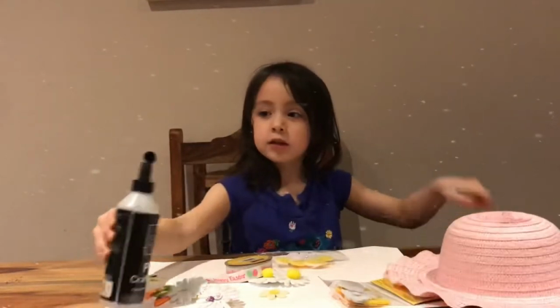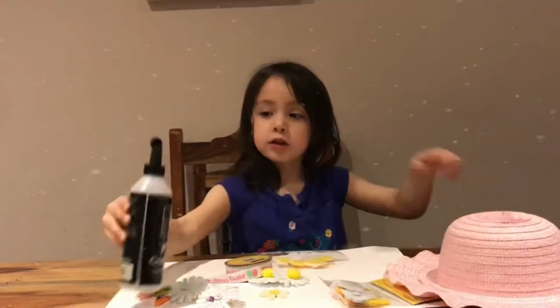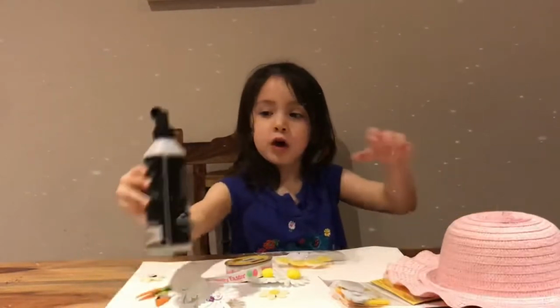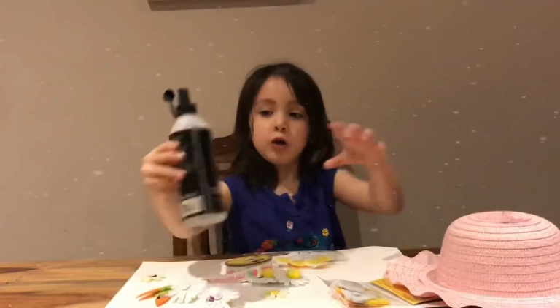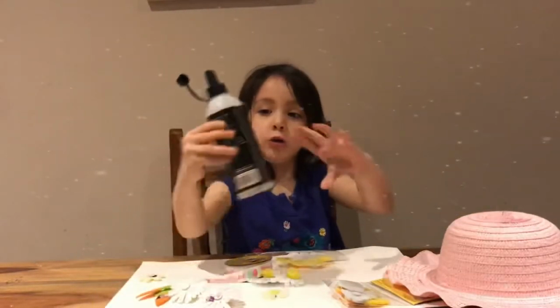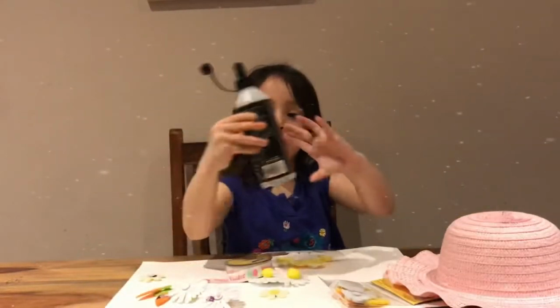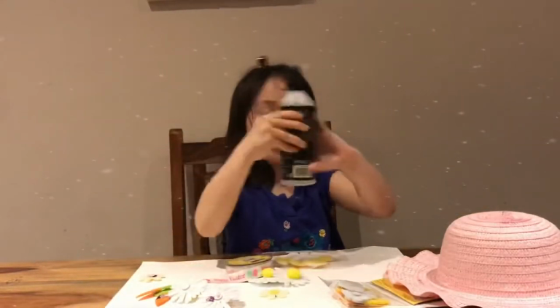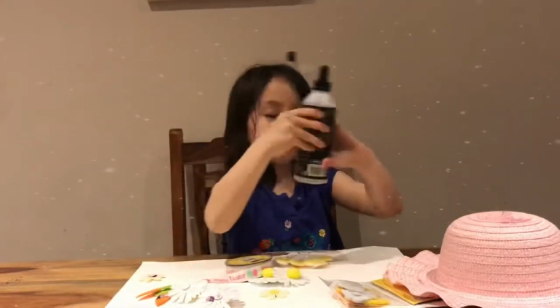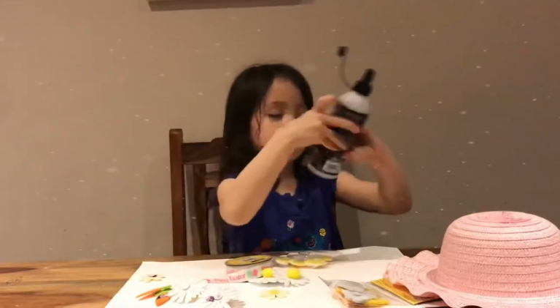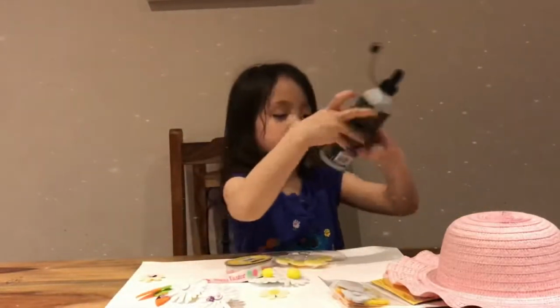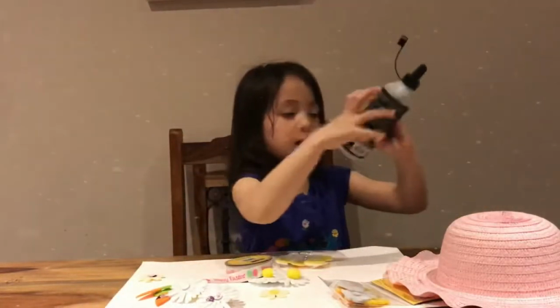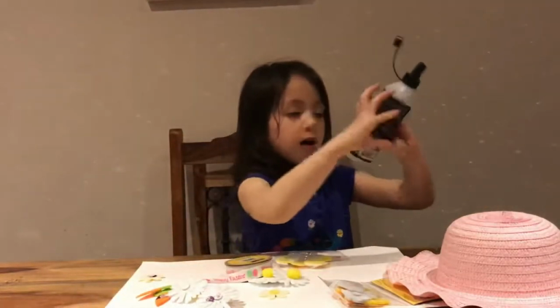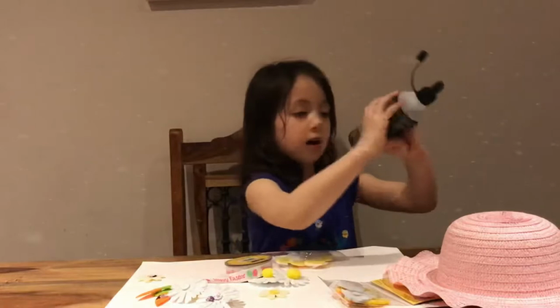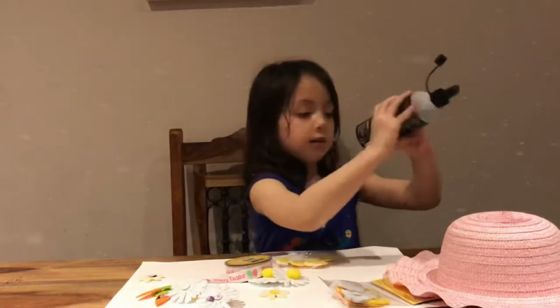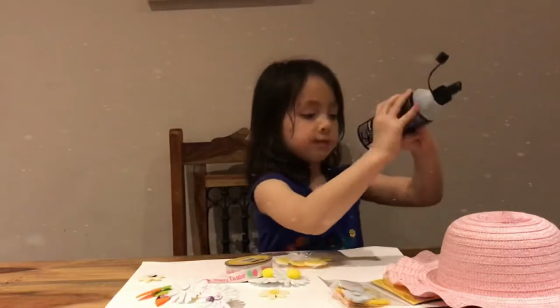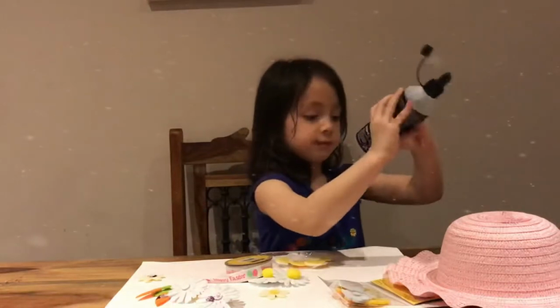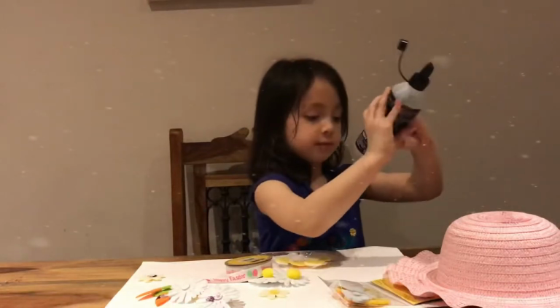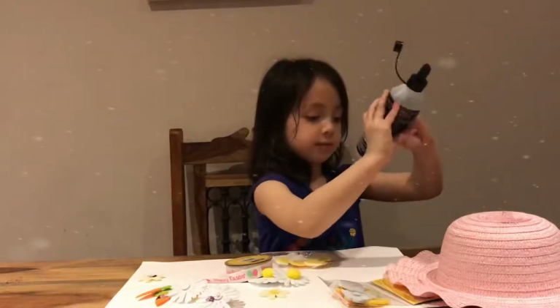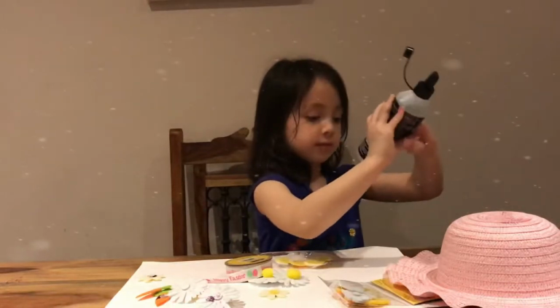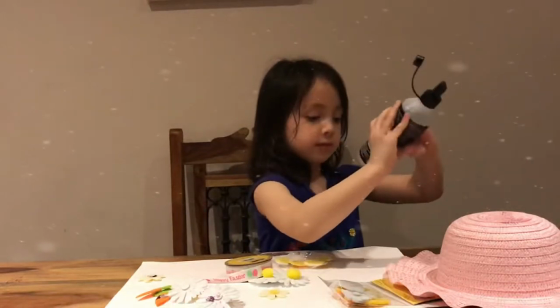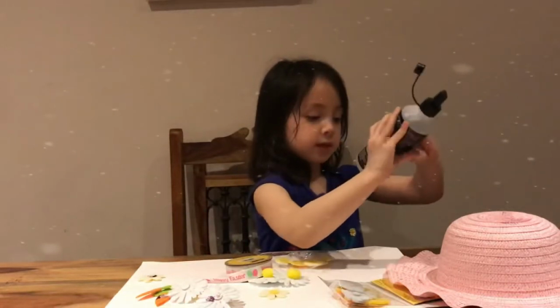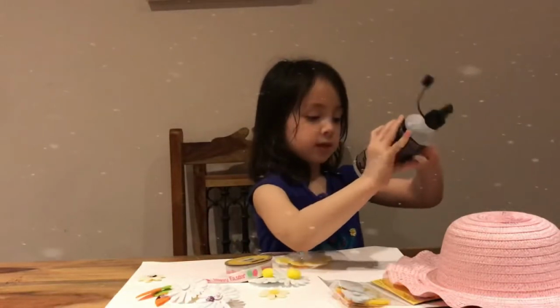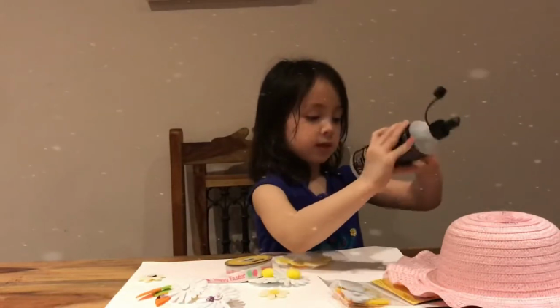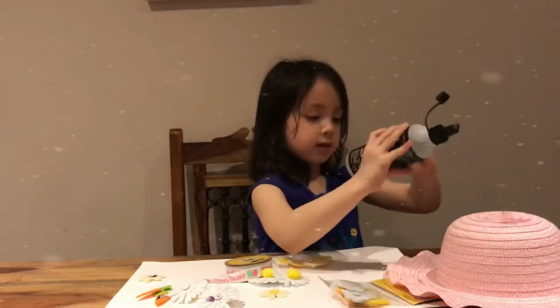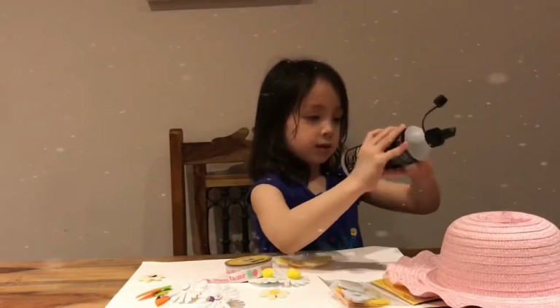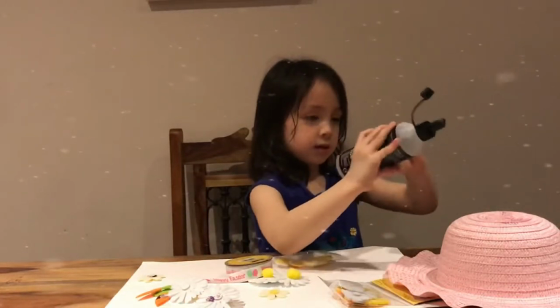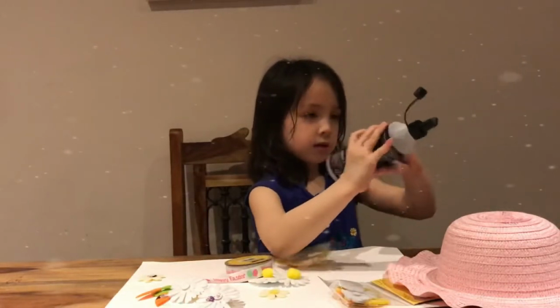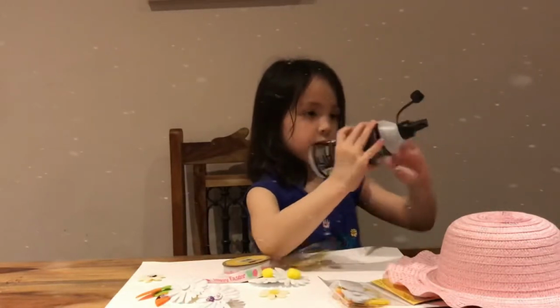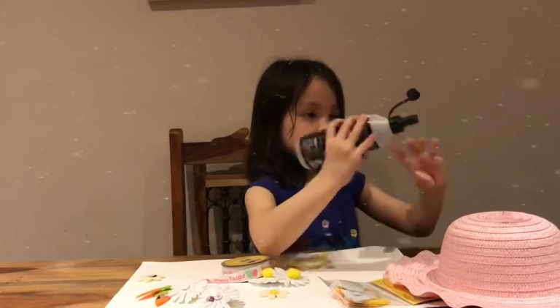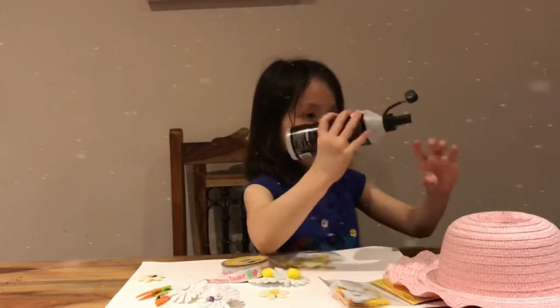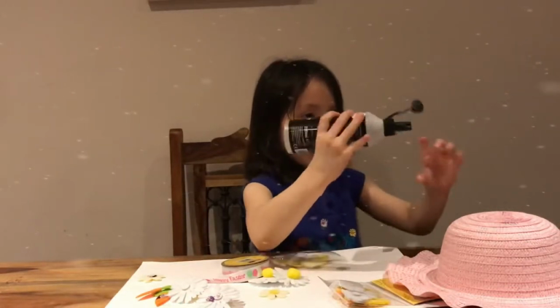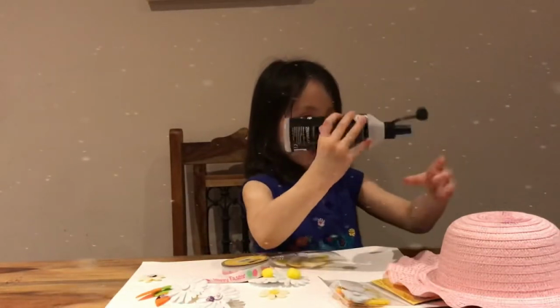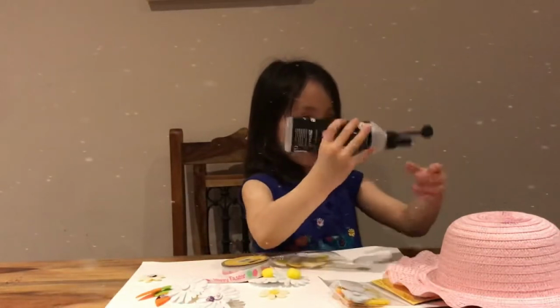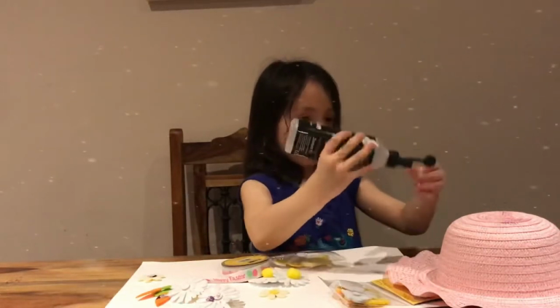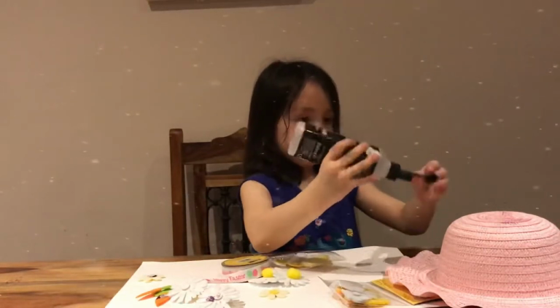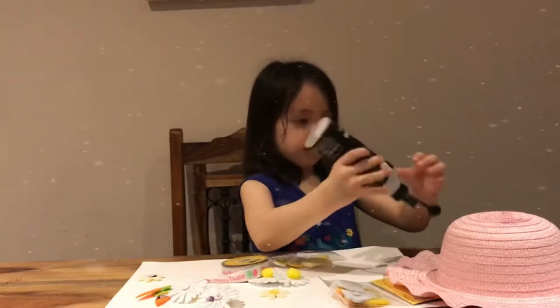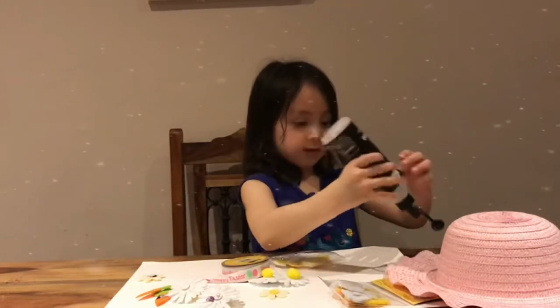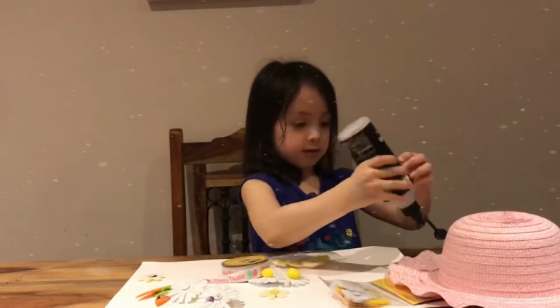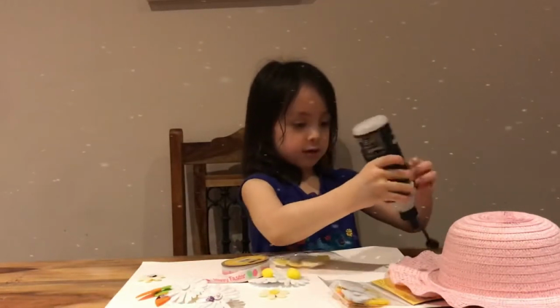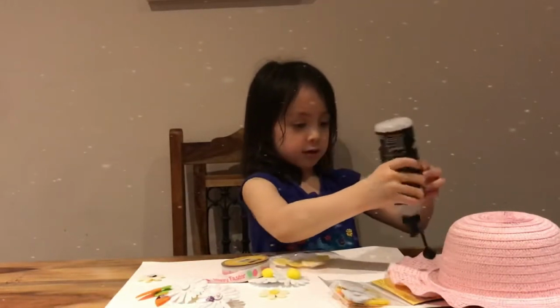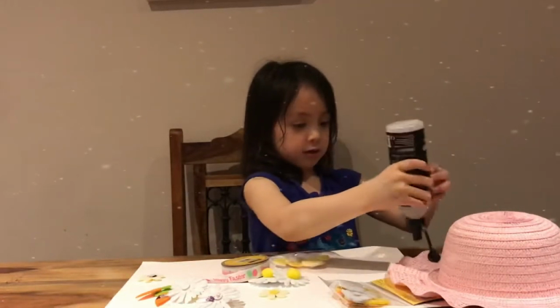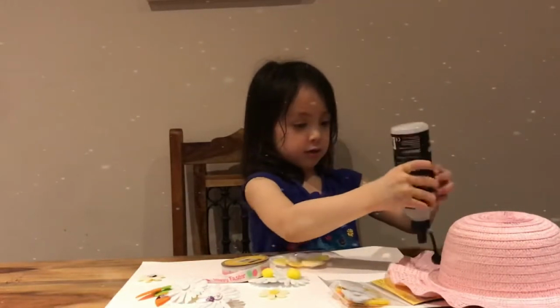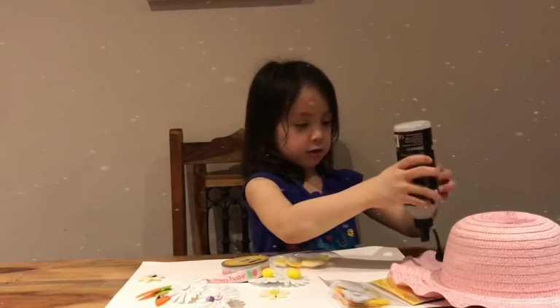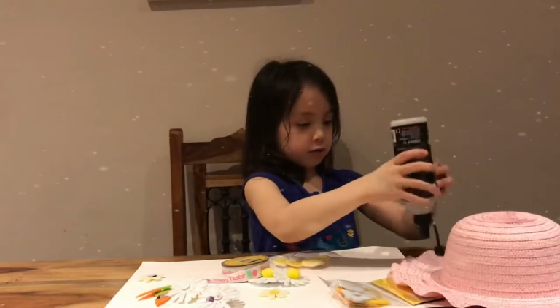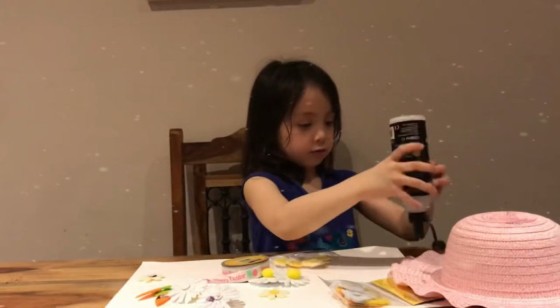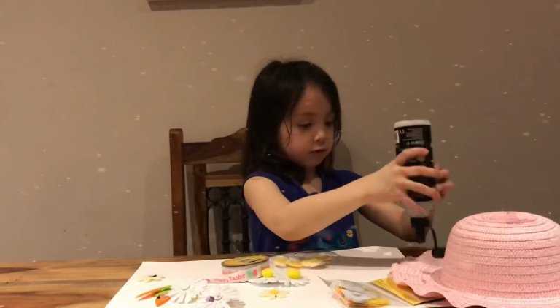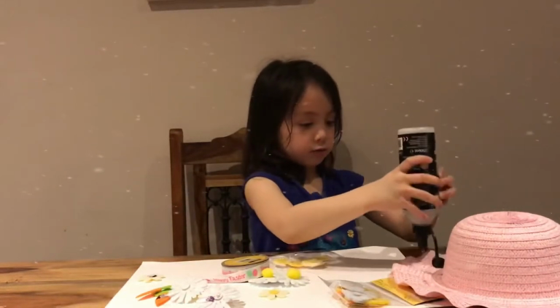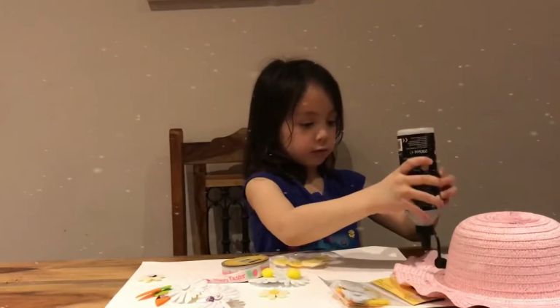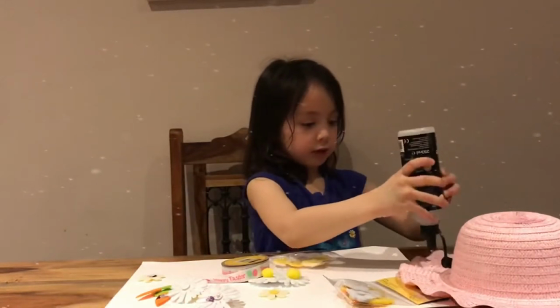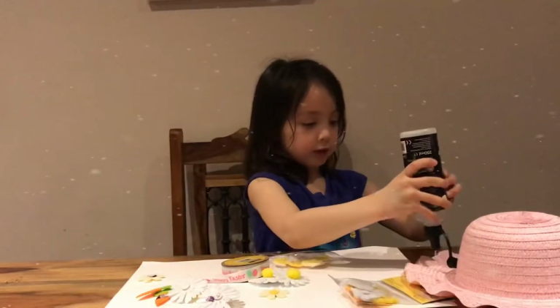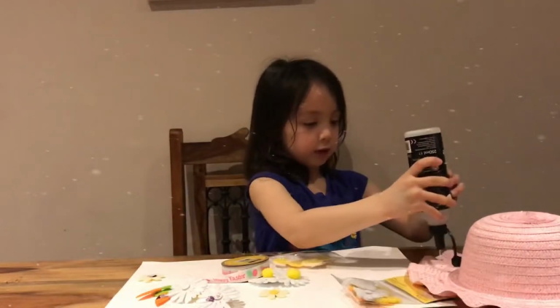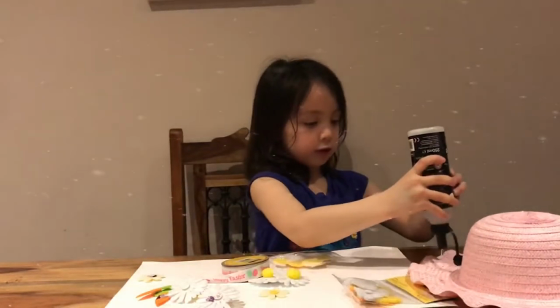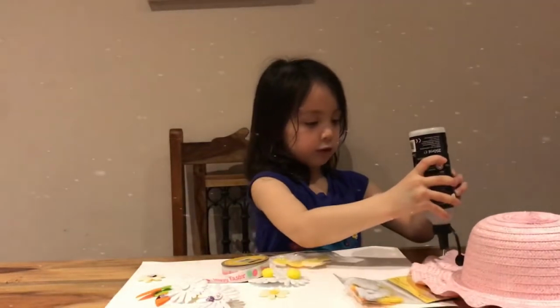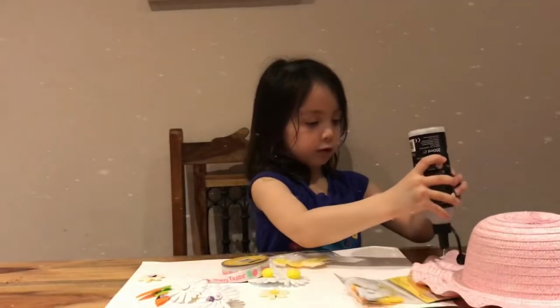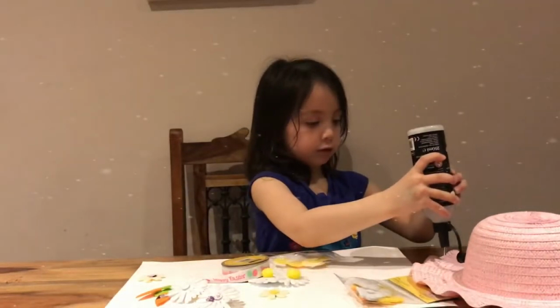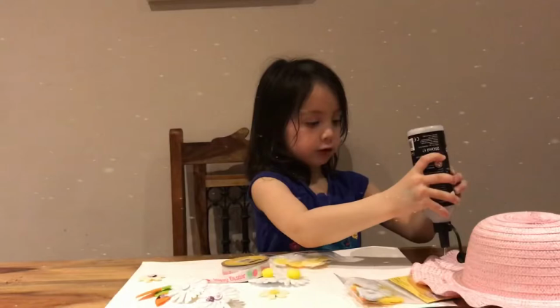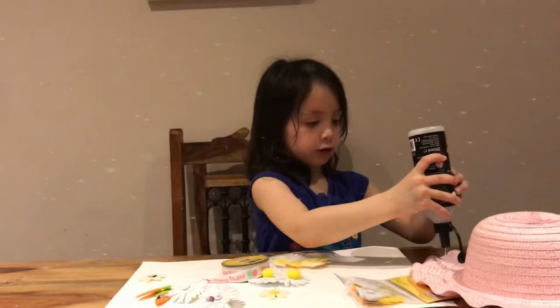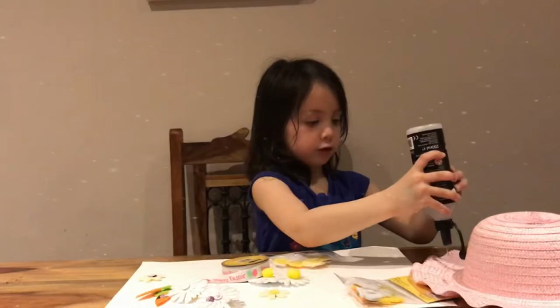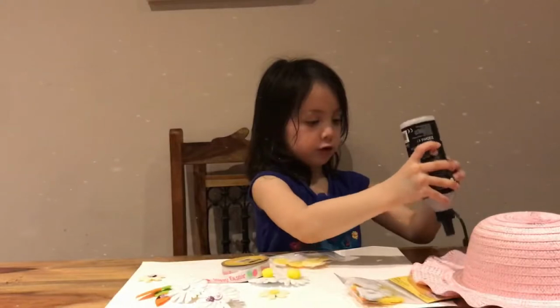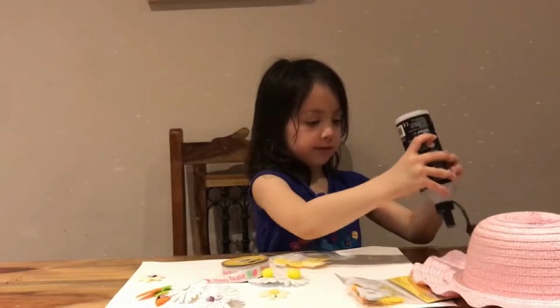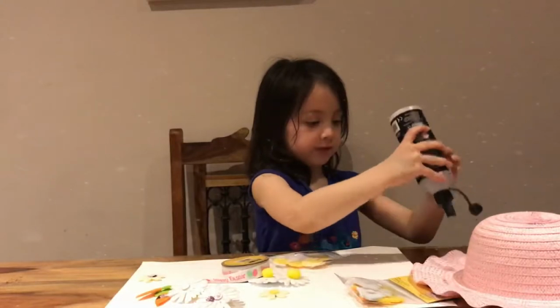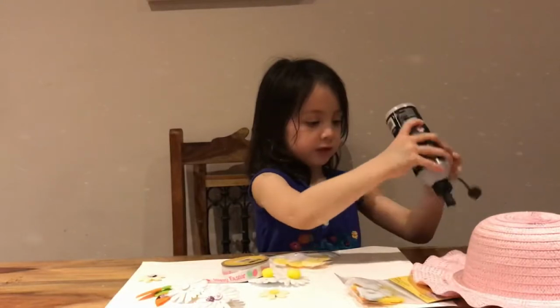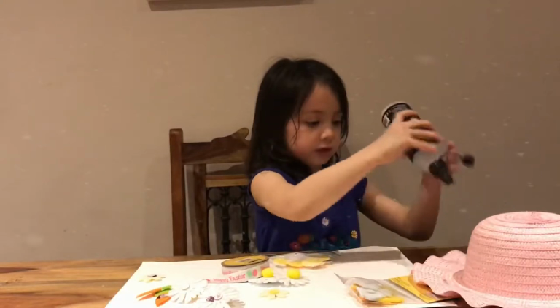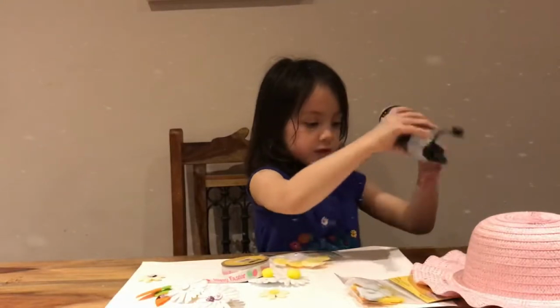Shall we start? Okay. I don't really know how to use this.